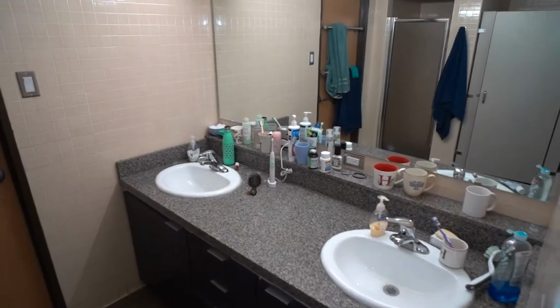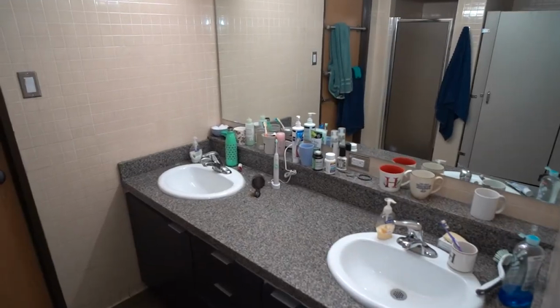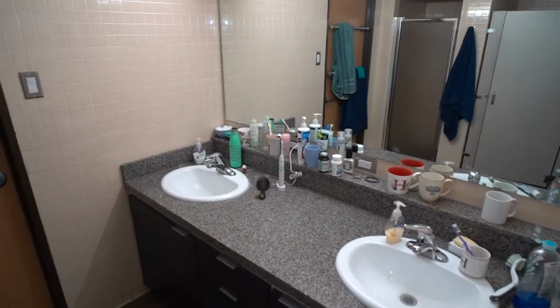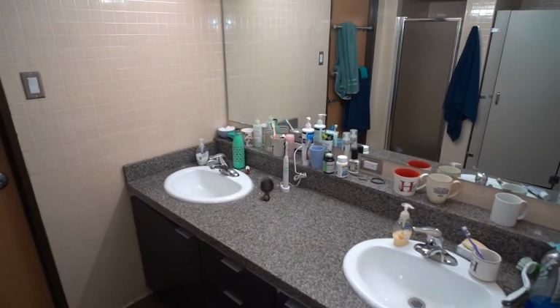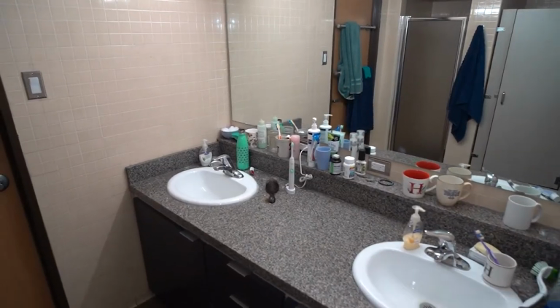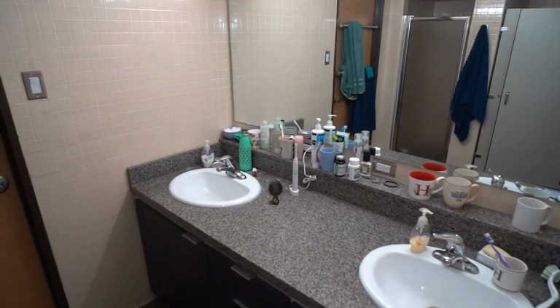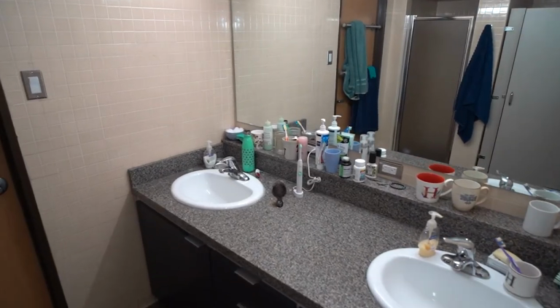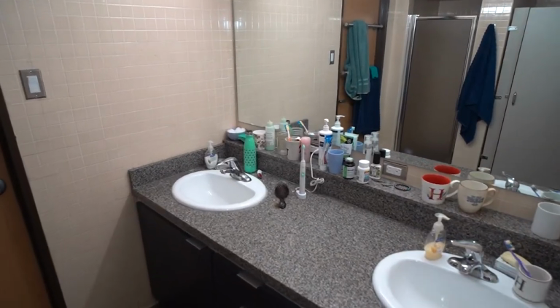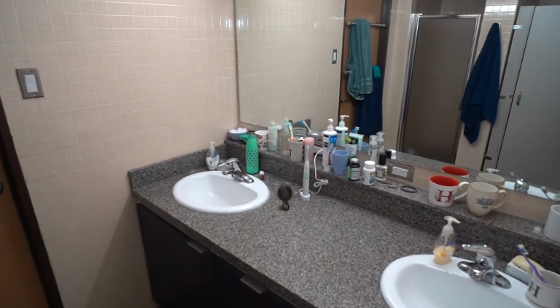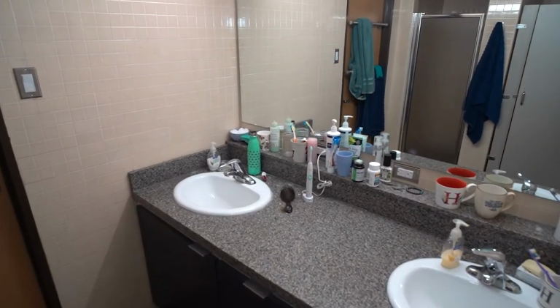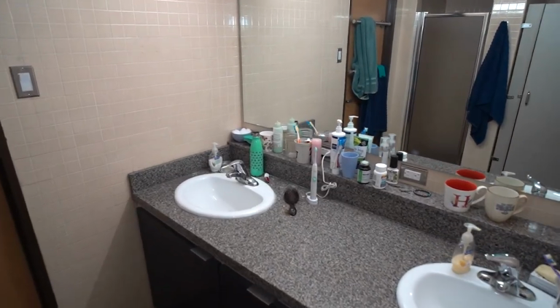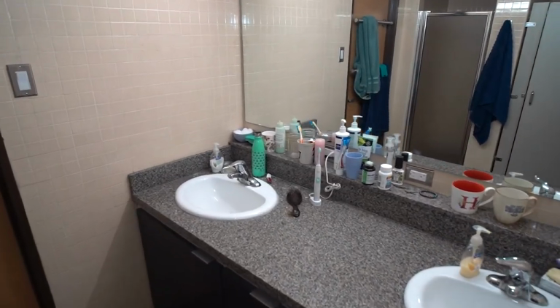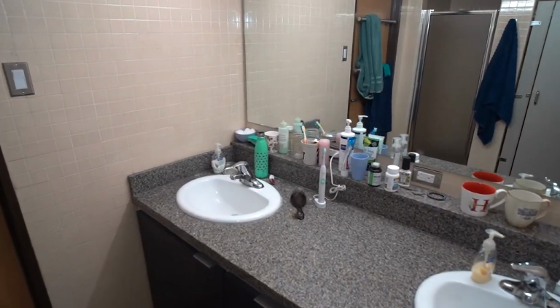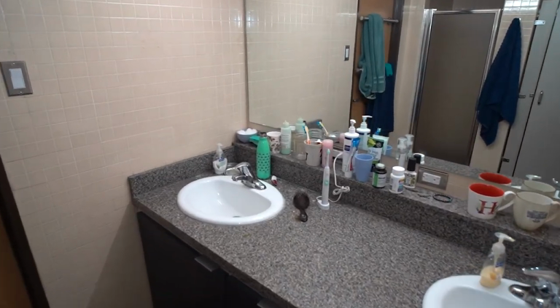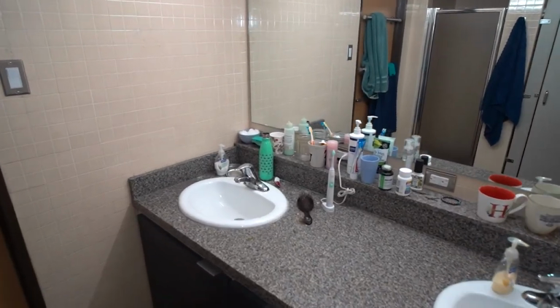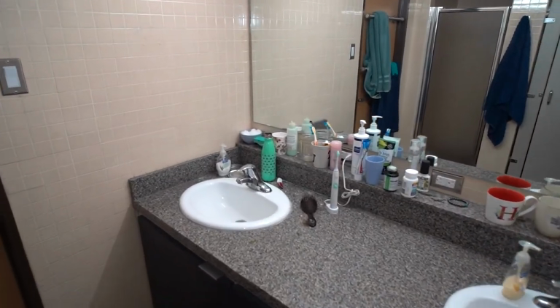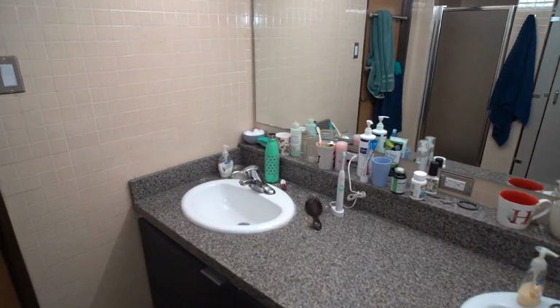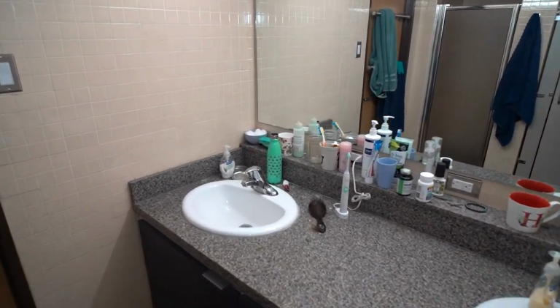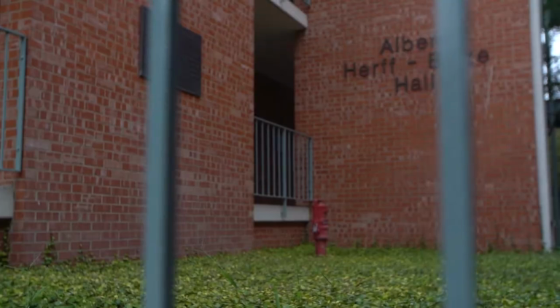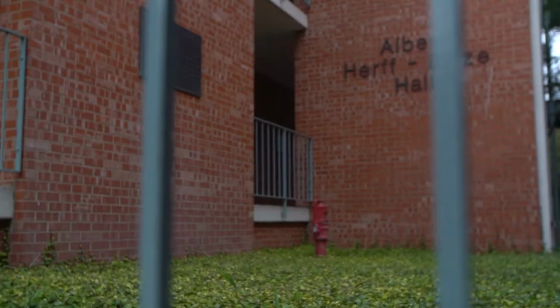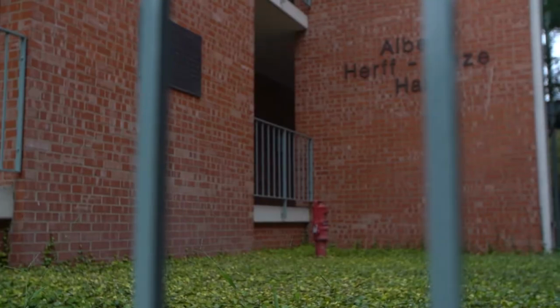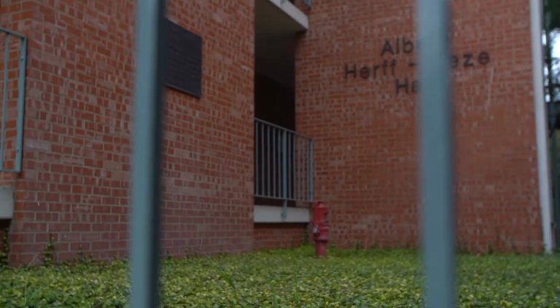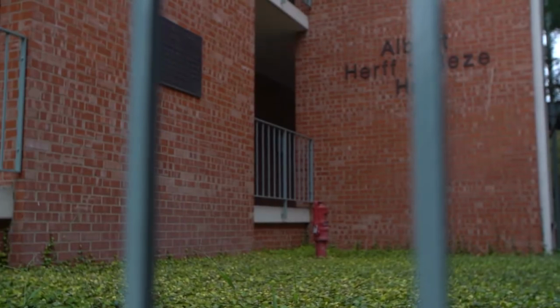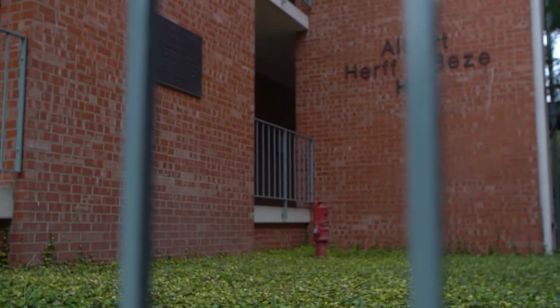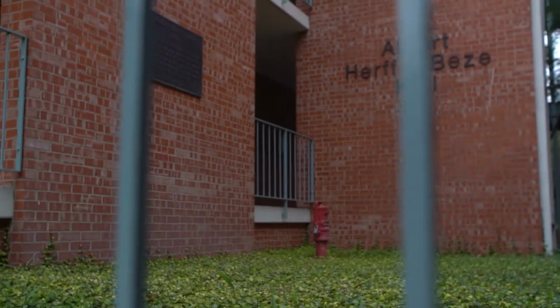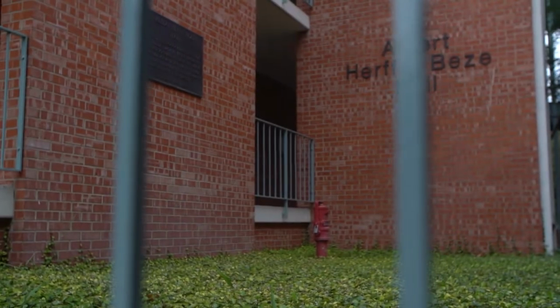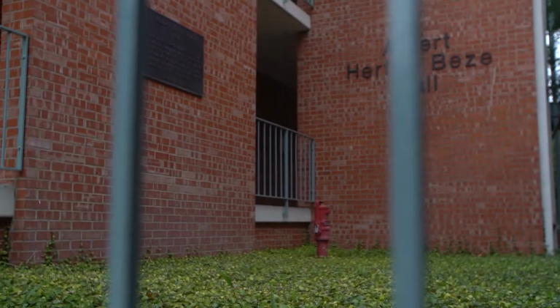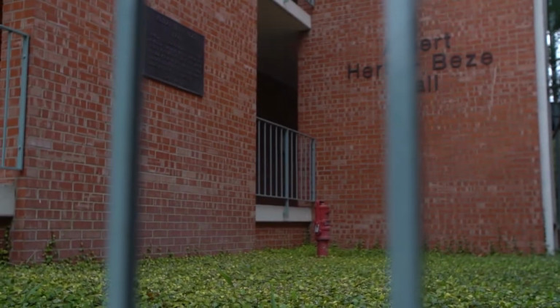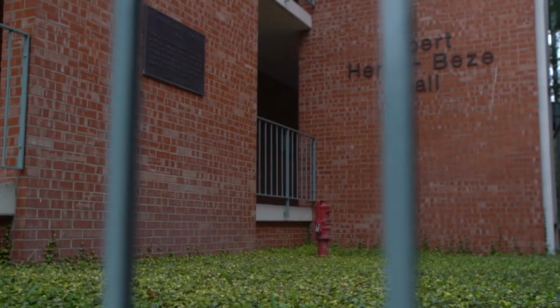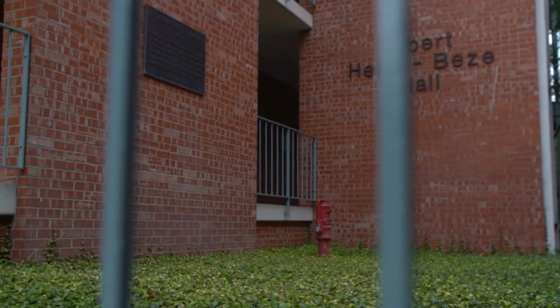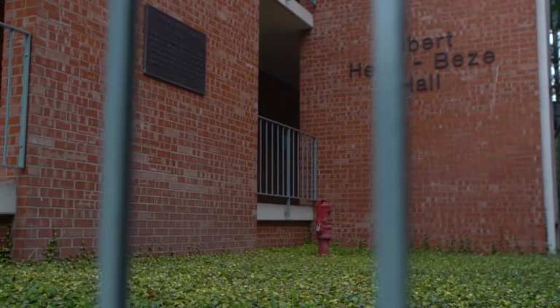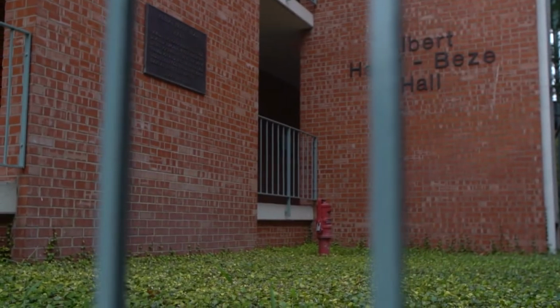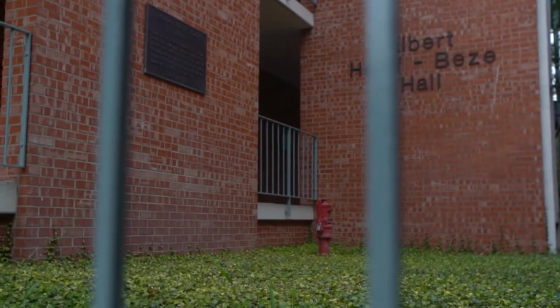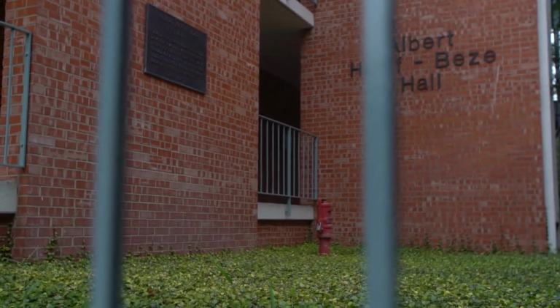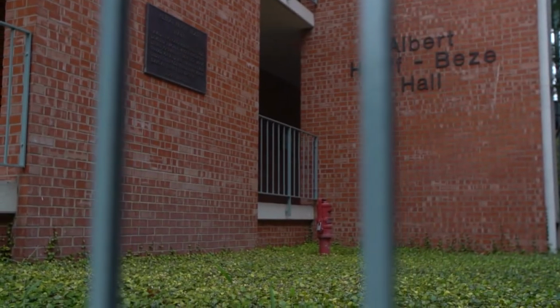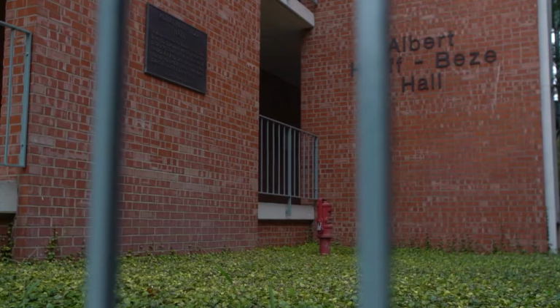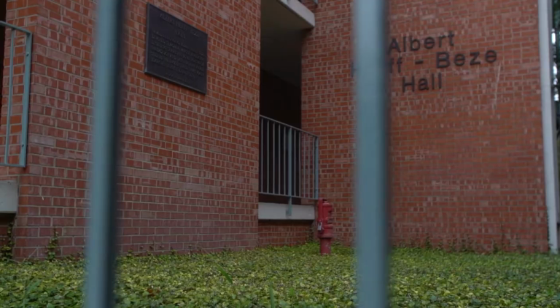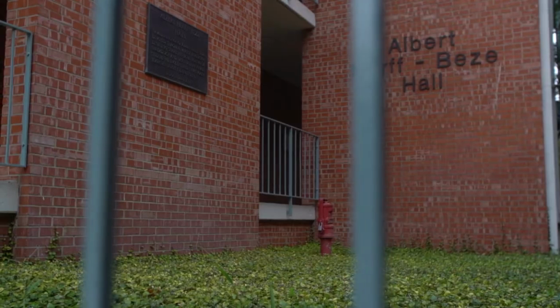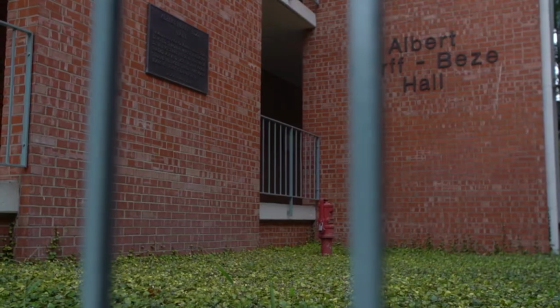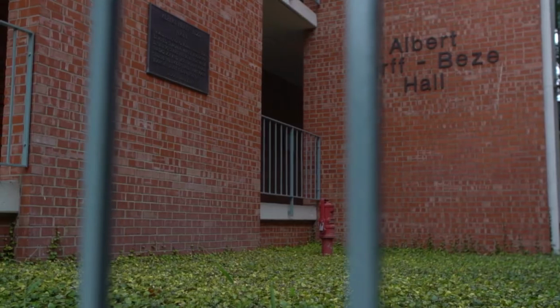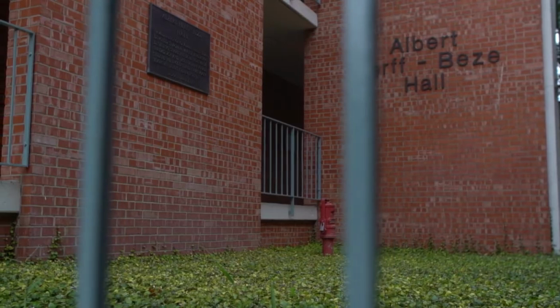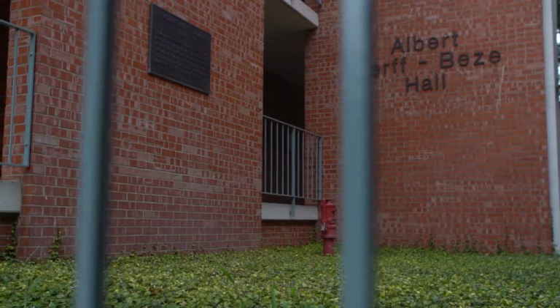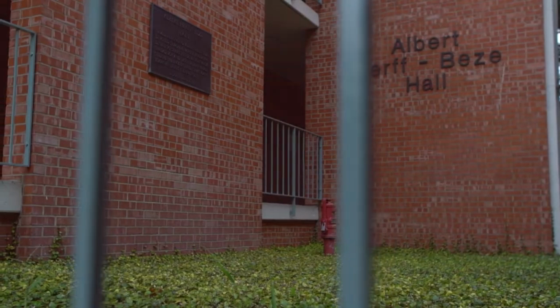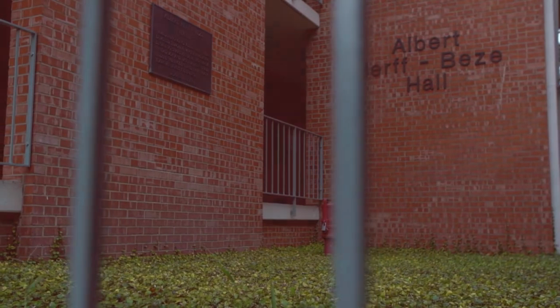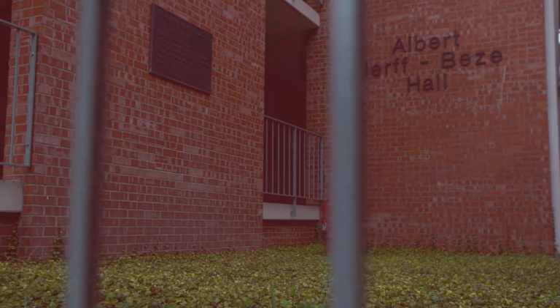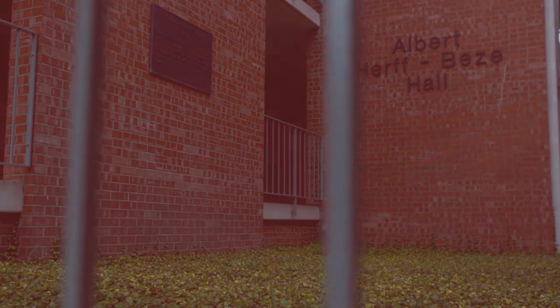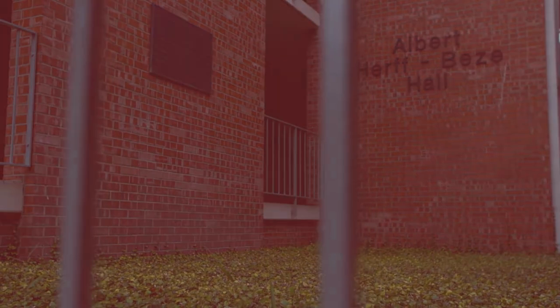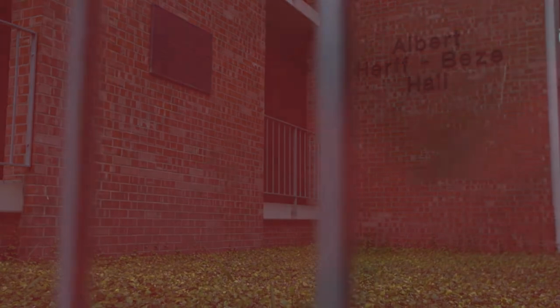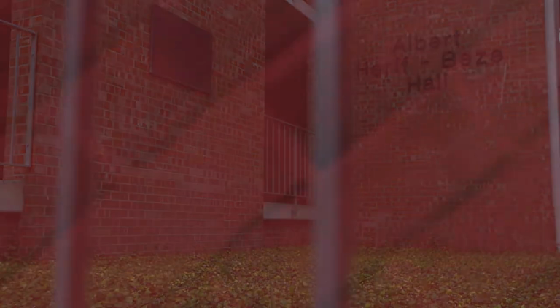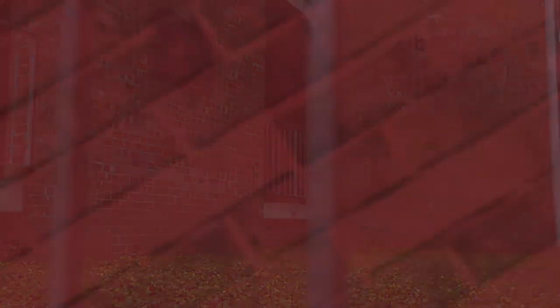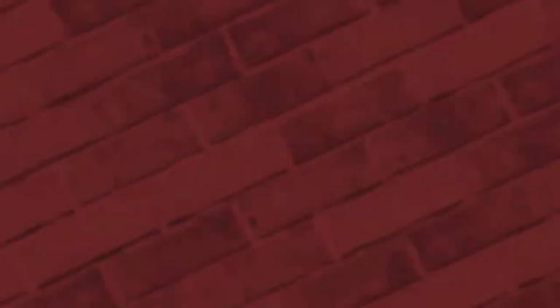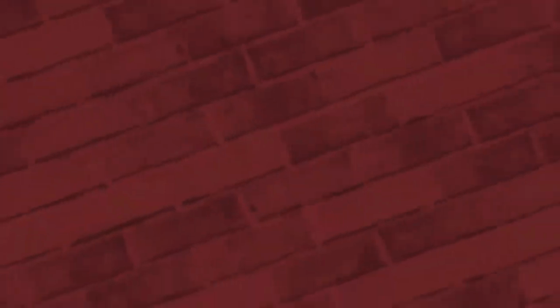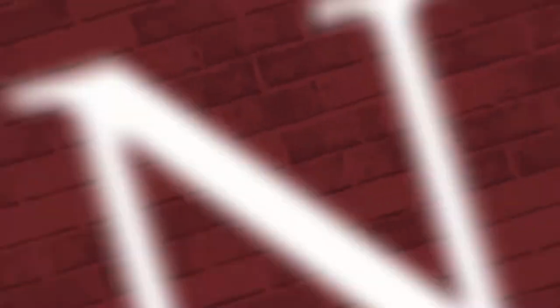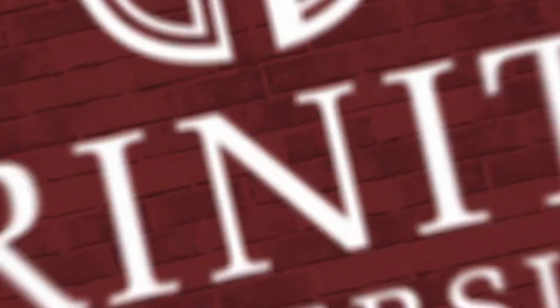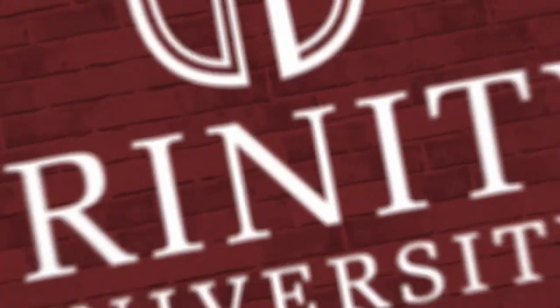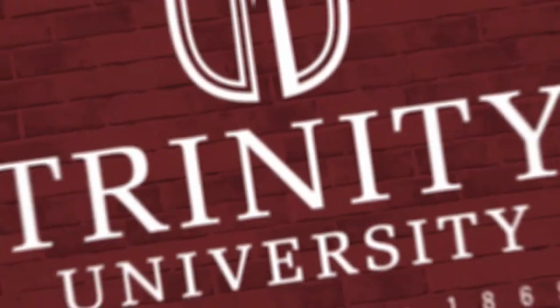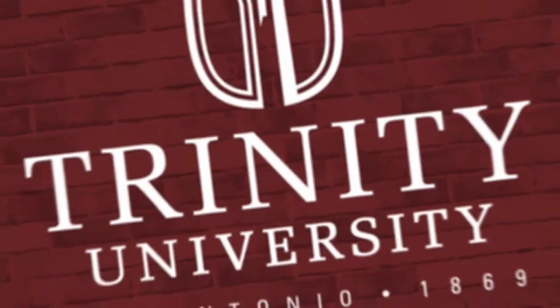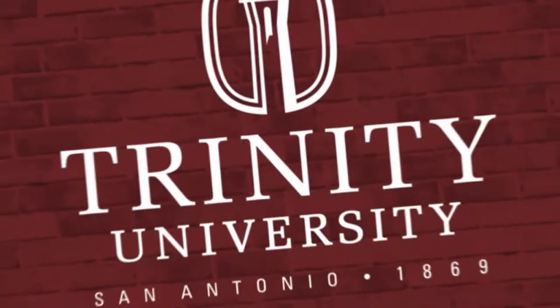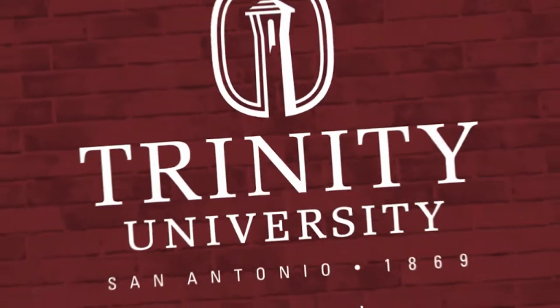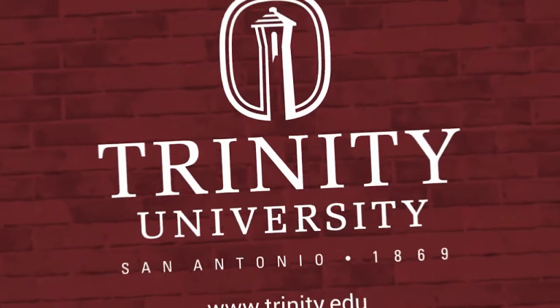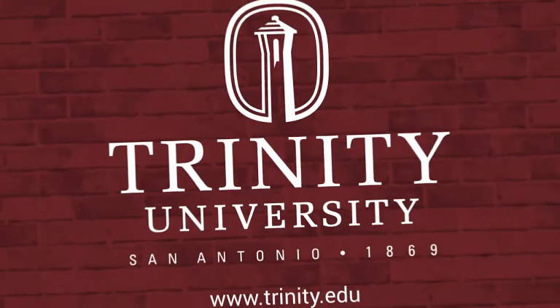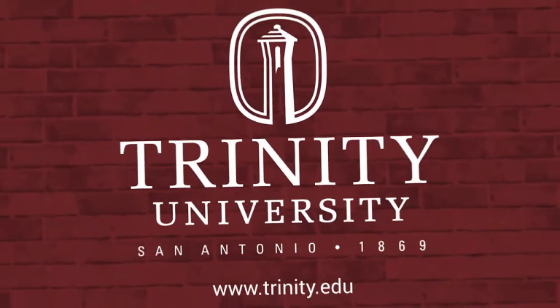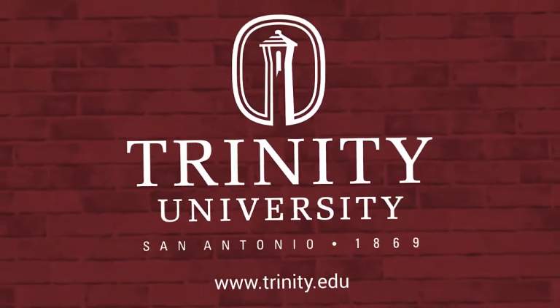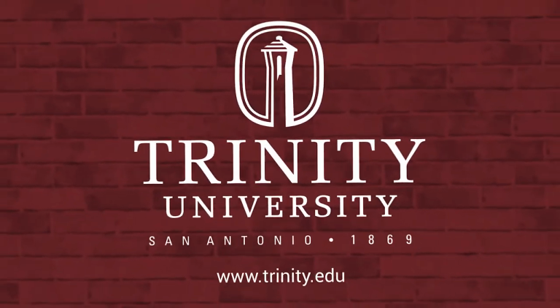Housekeeping is provided to your room in VZ on a bi-weekly basis. We hope you enjoy your residence hall.